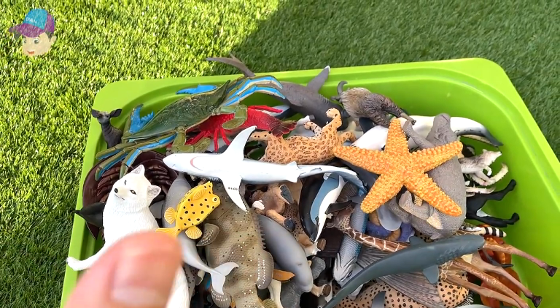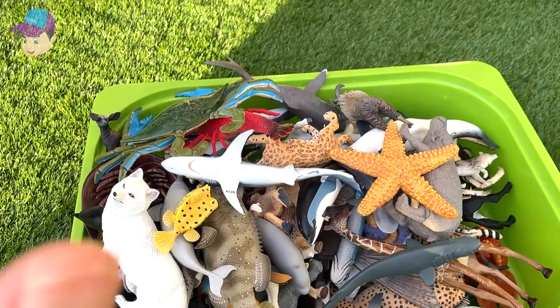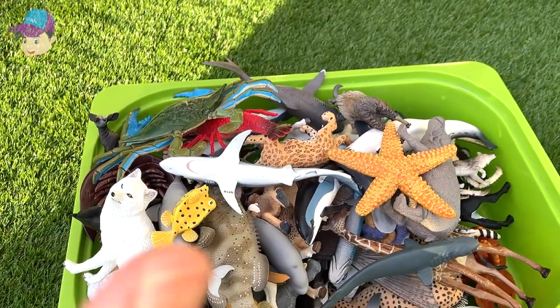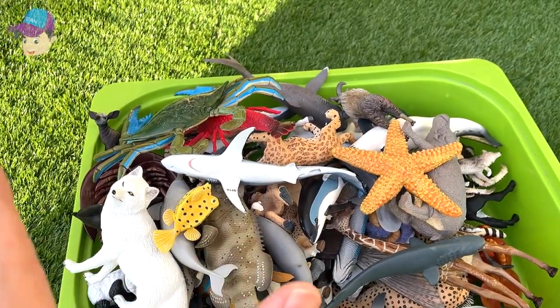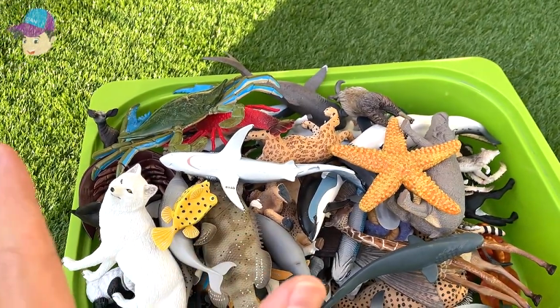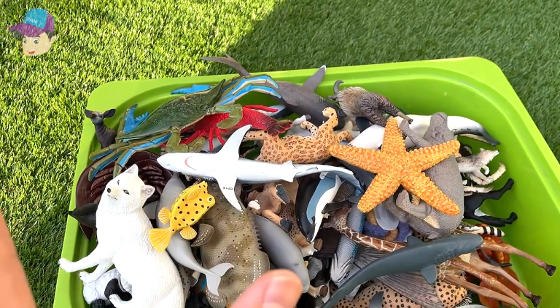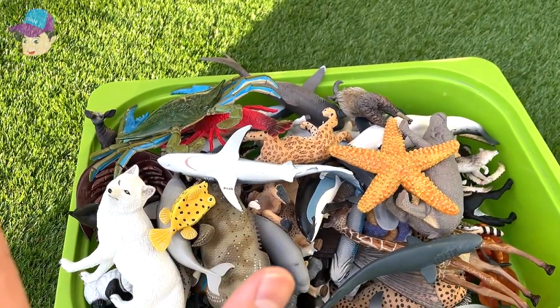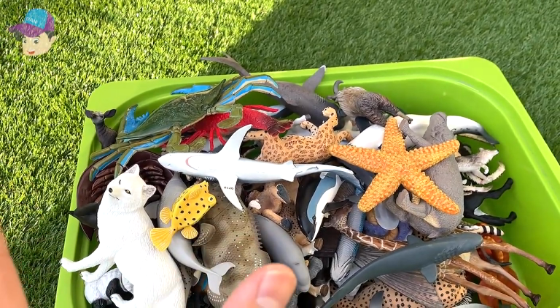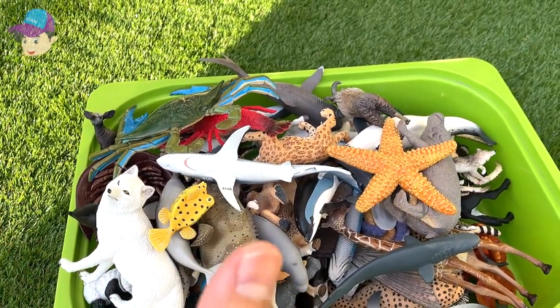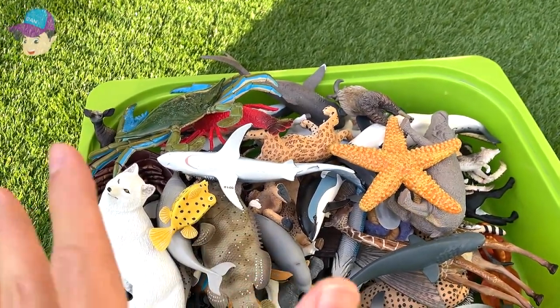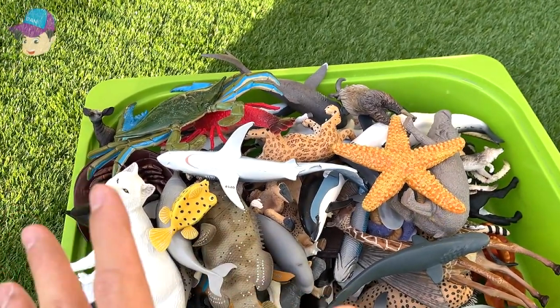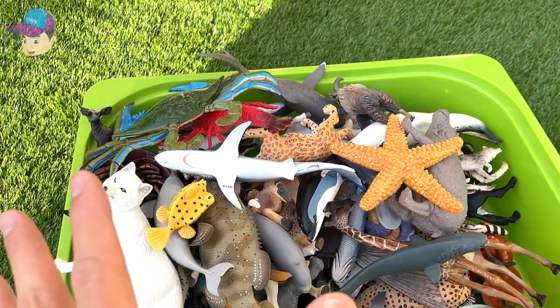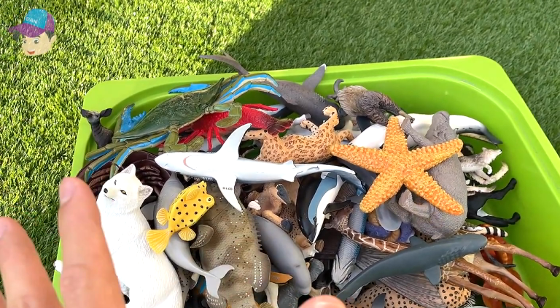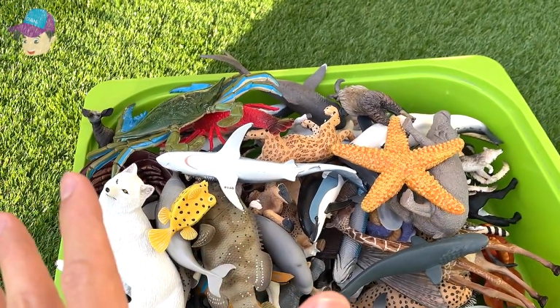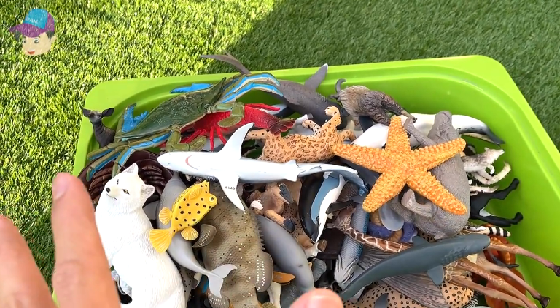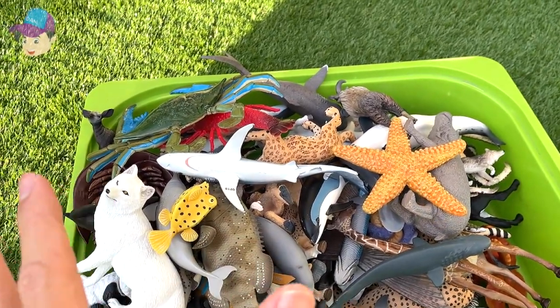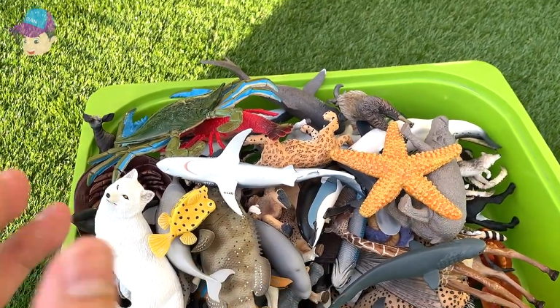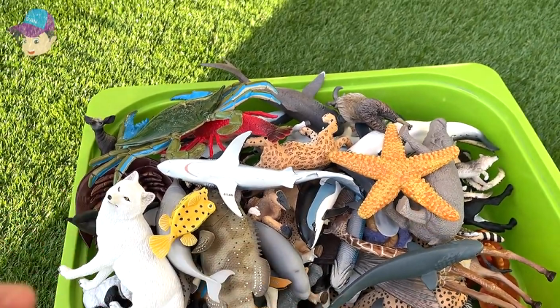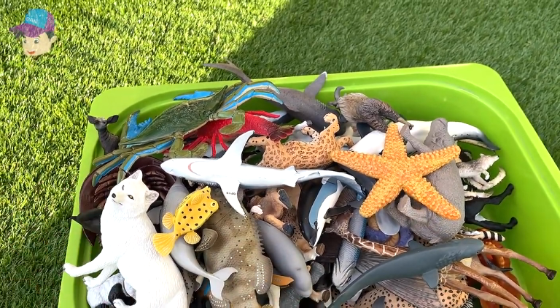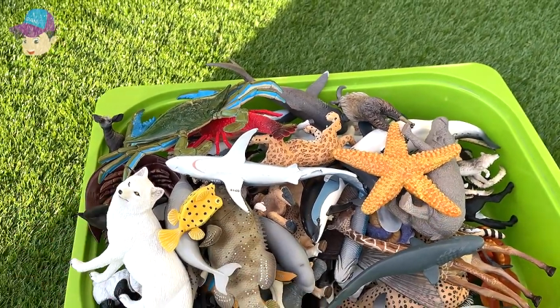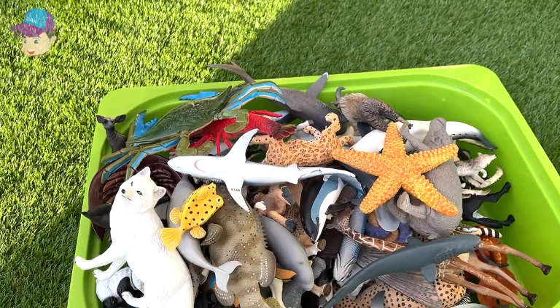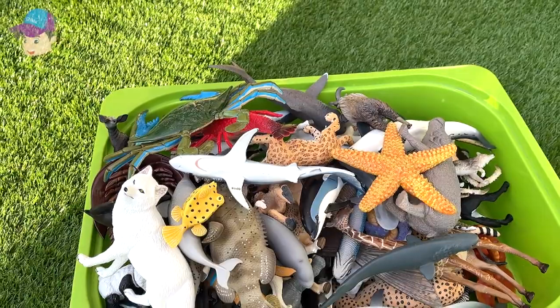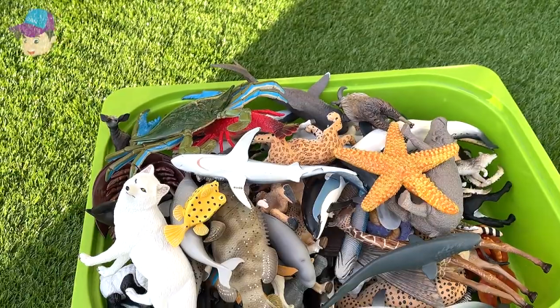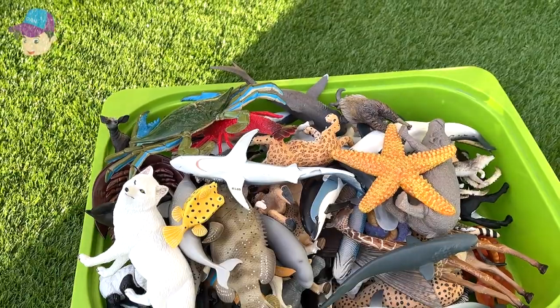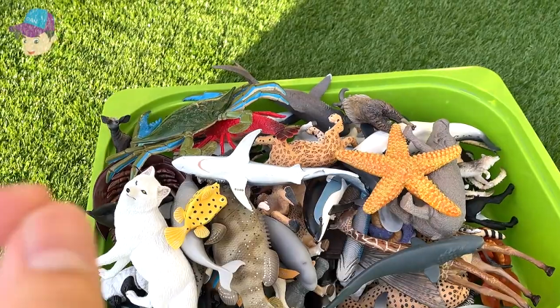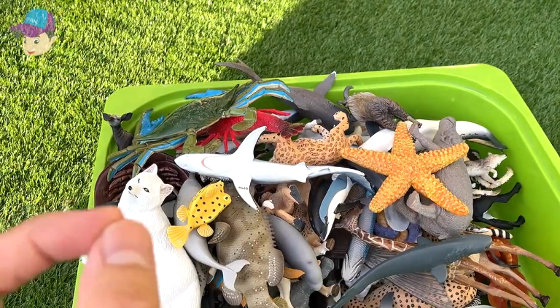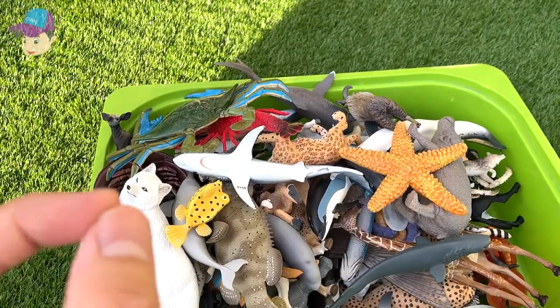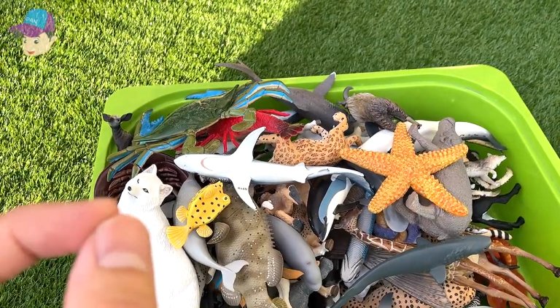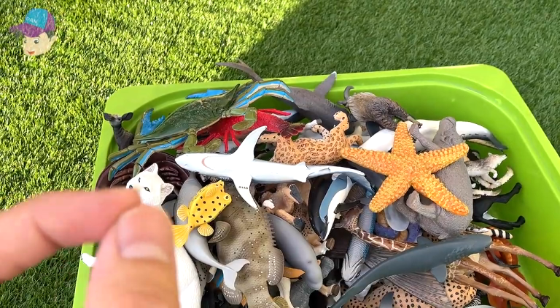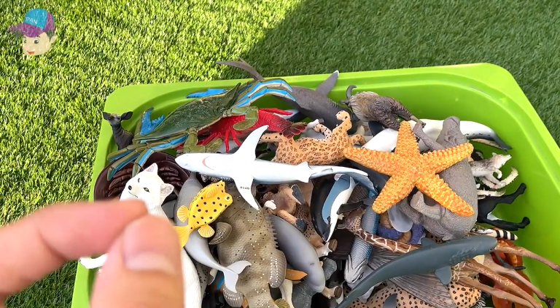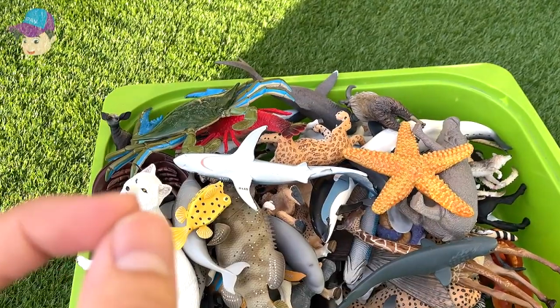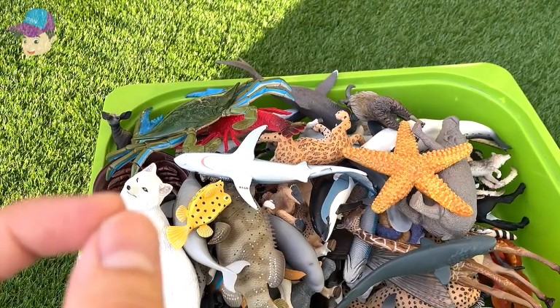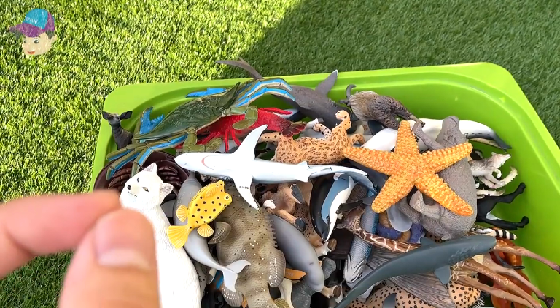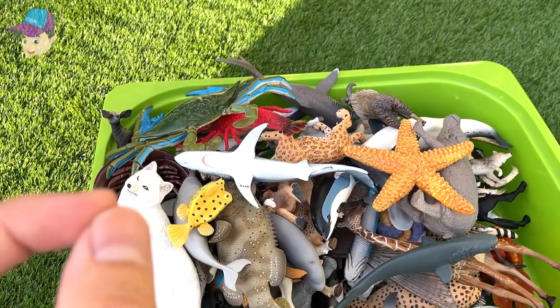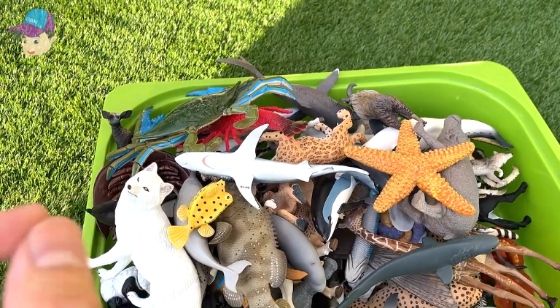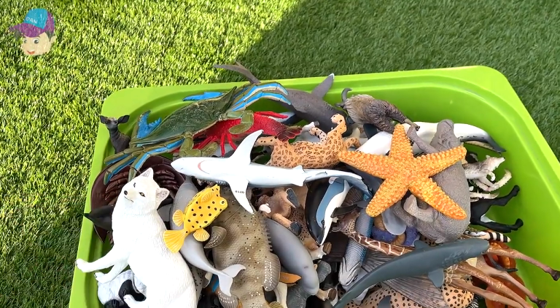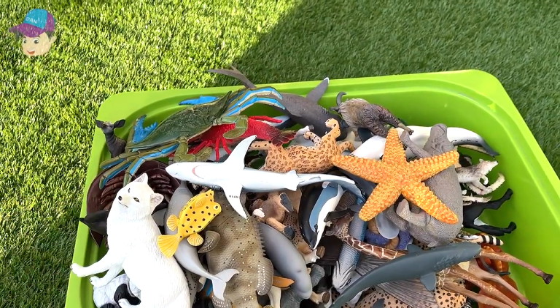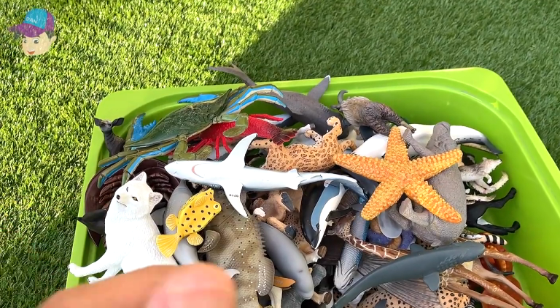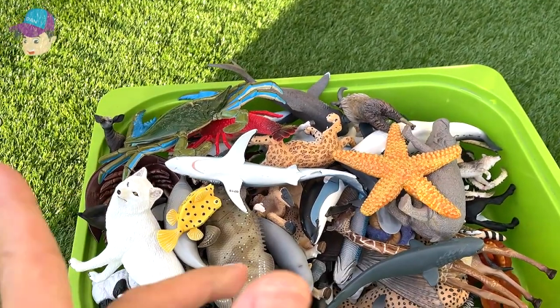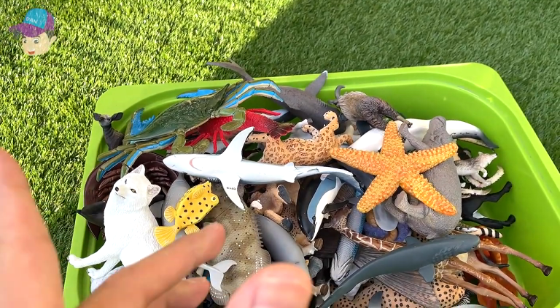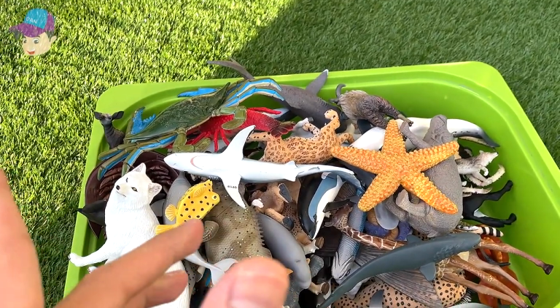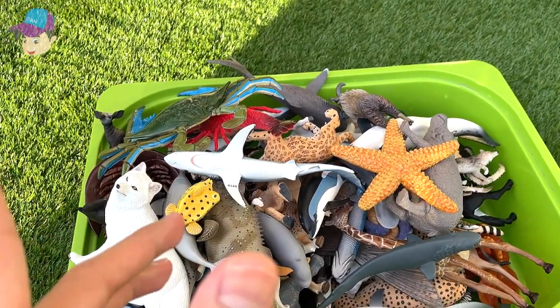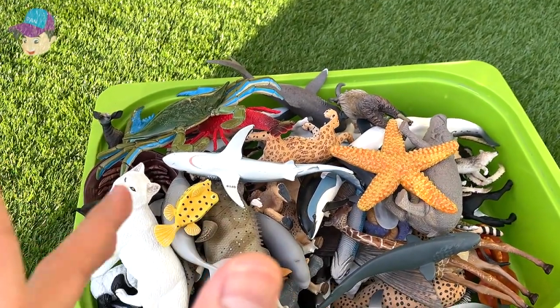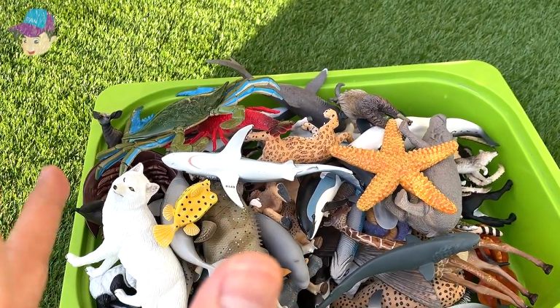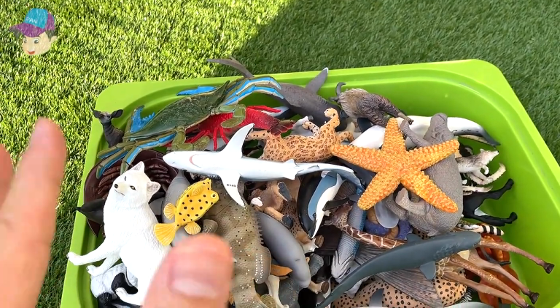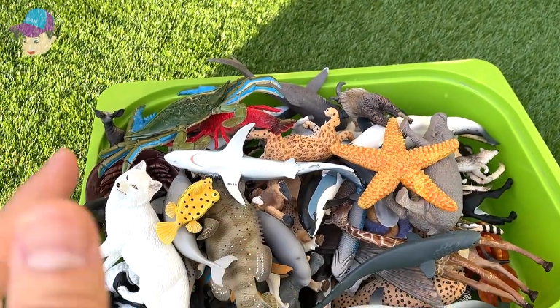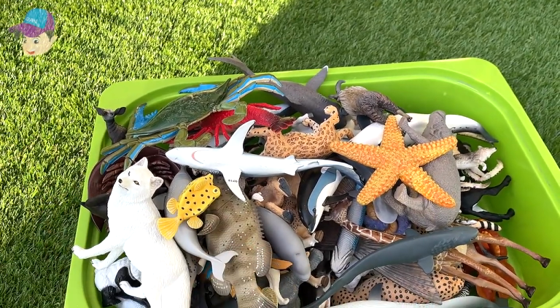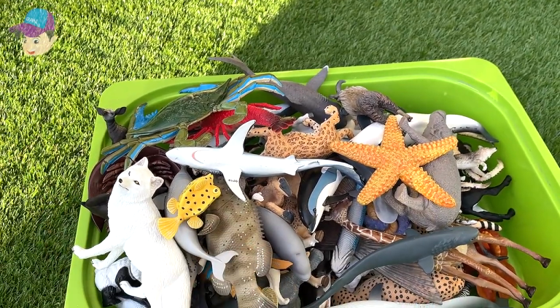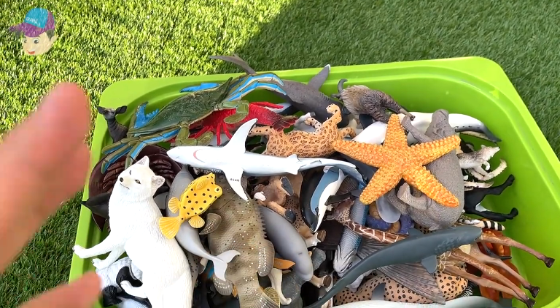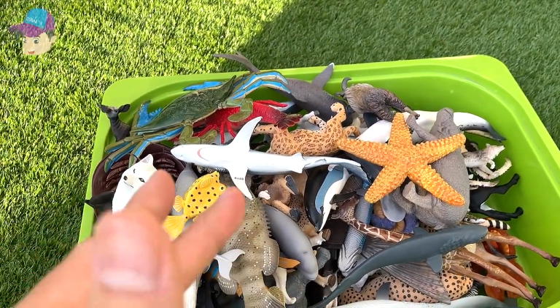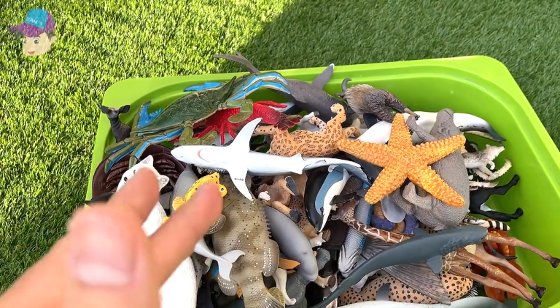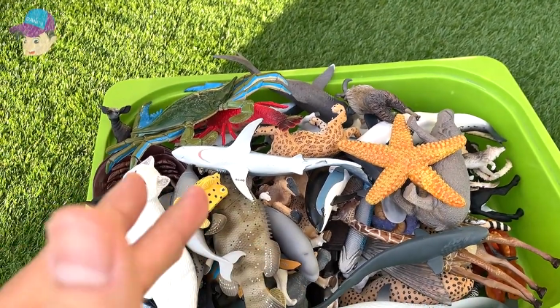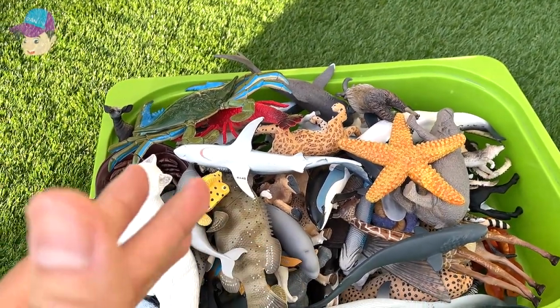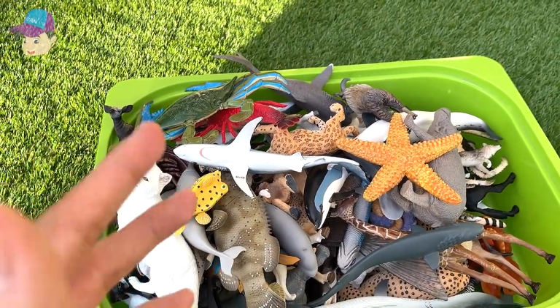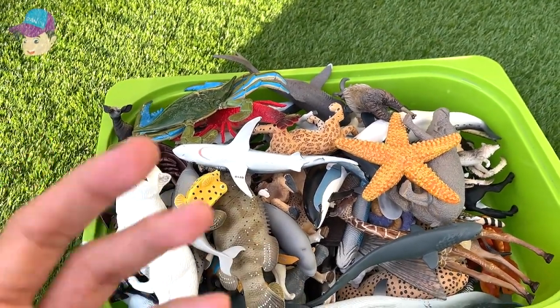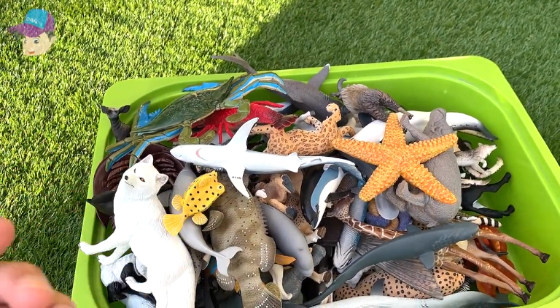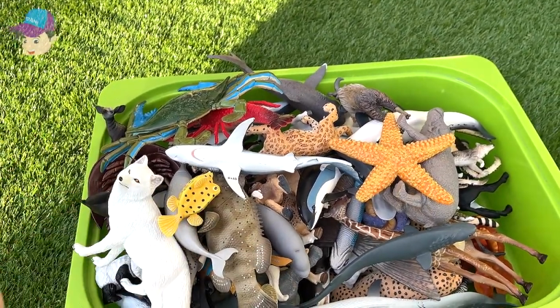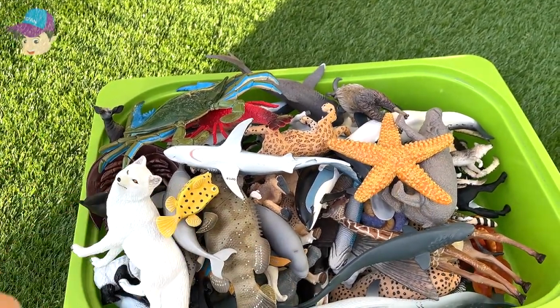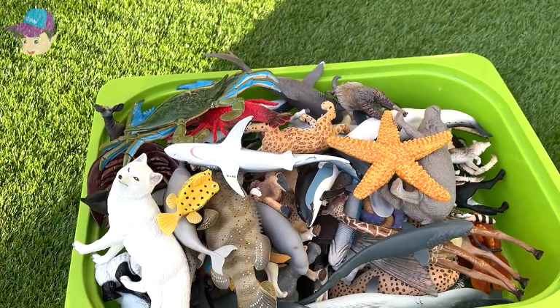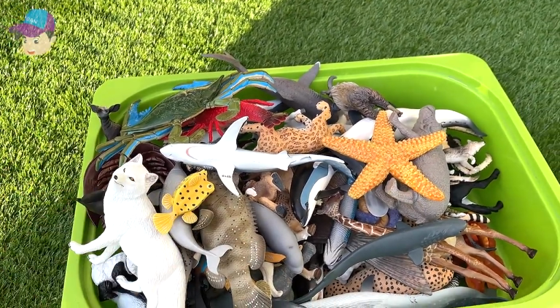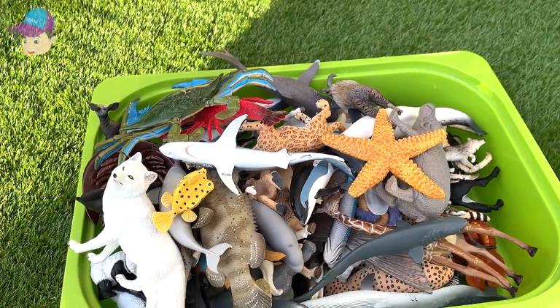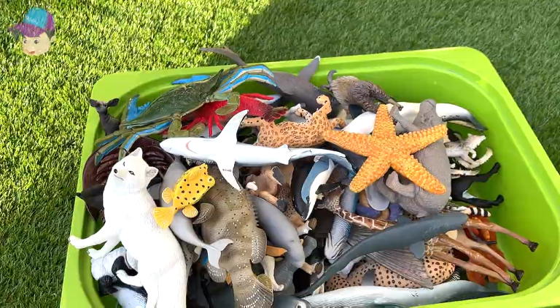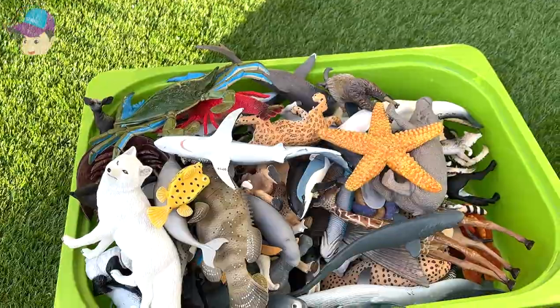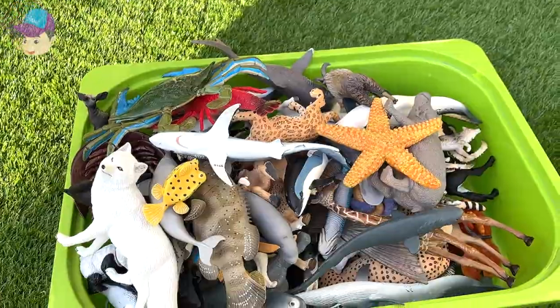What is your most favorite wild animal and your most favorite sea animal? Thanks for watching, and I'll see you guys in the next video — goodbye!